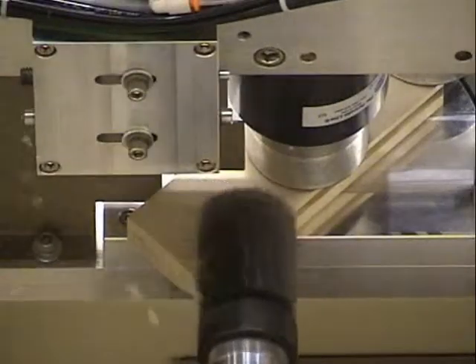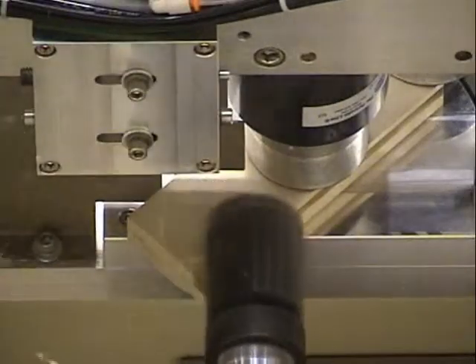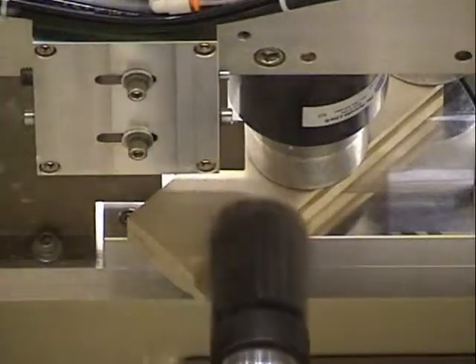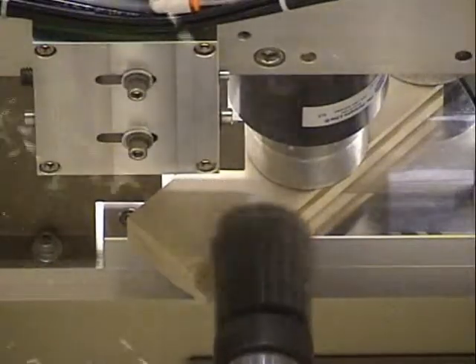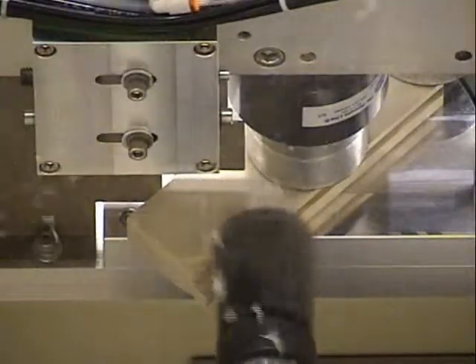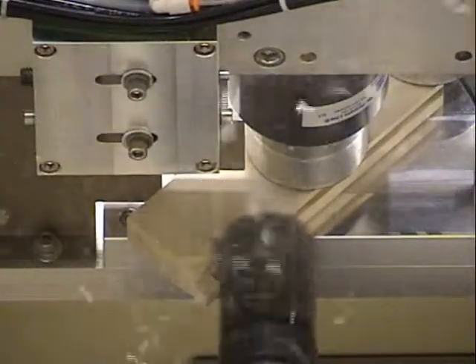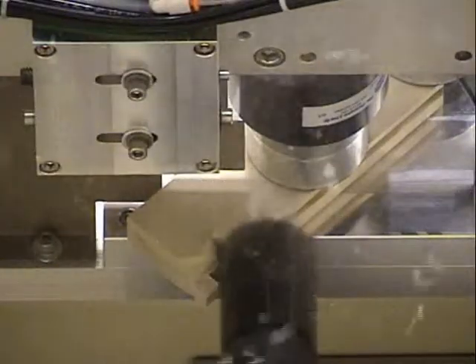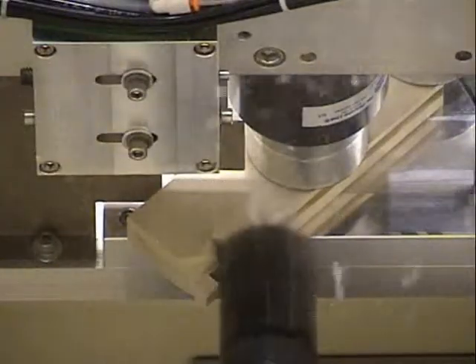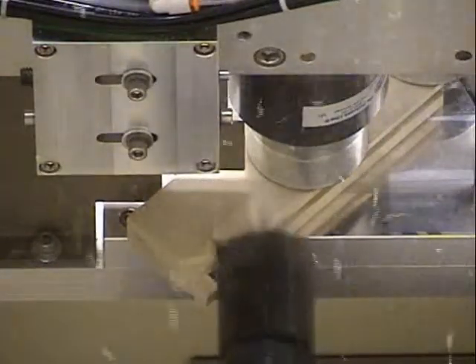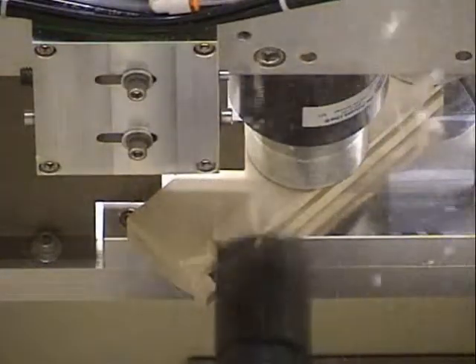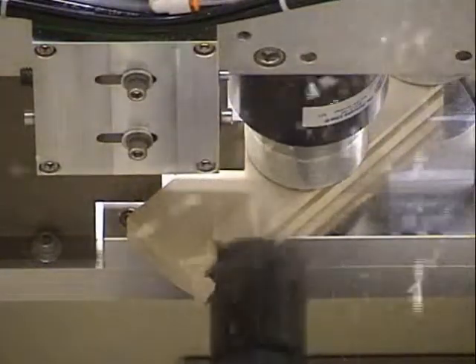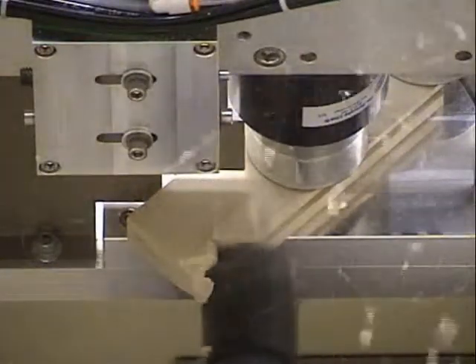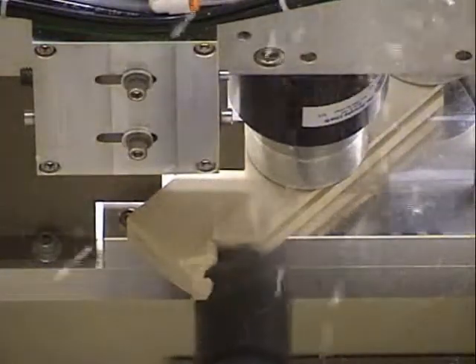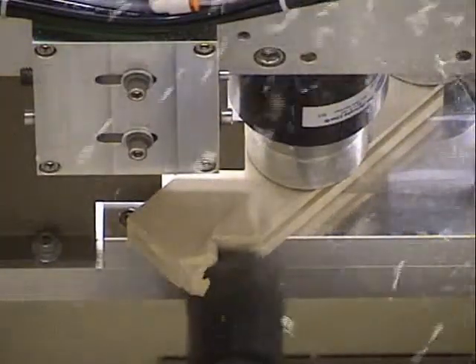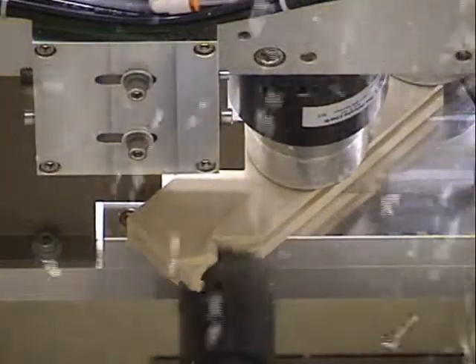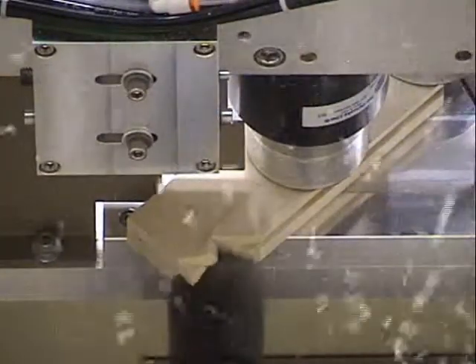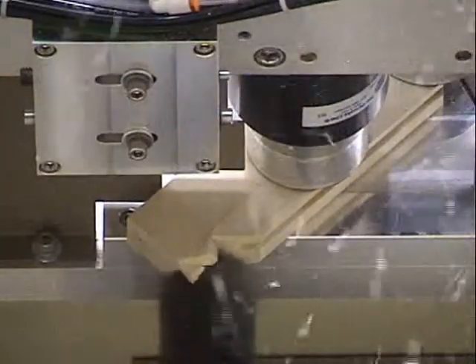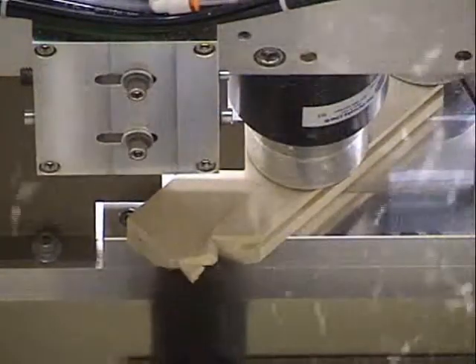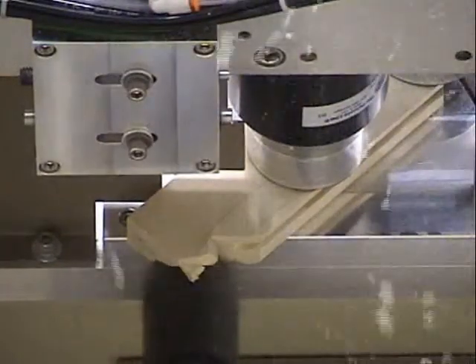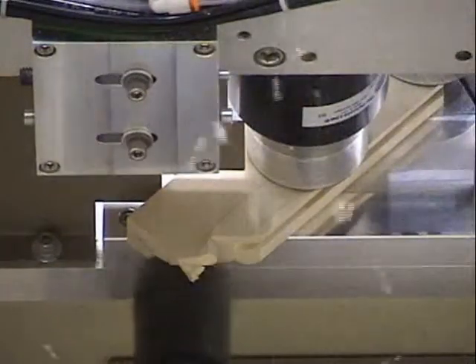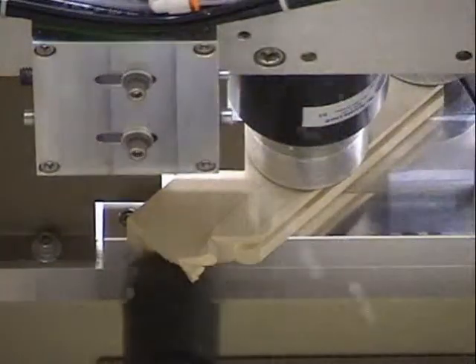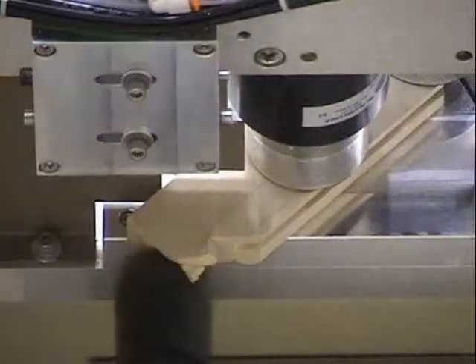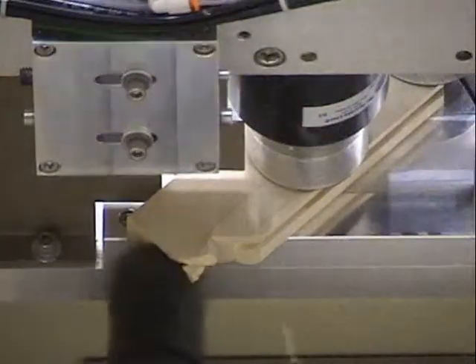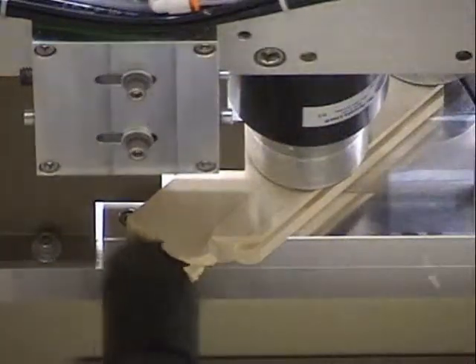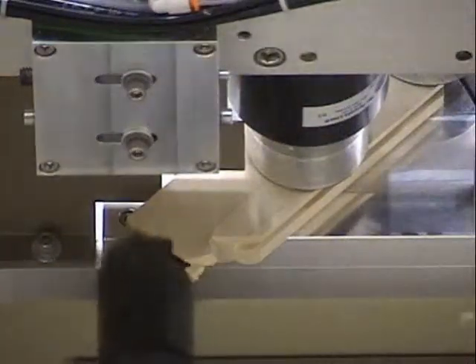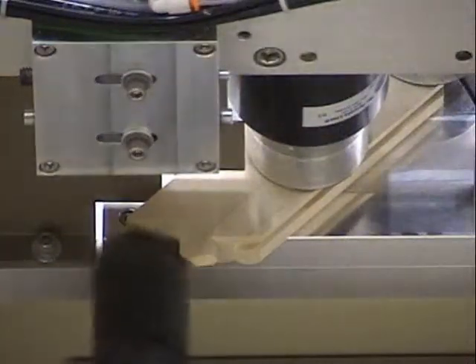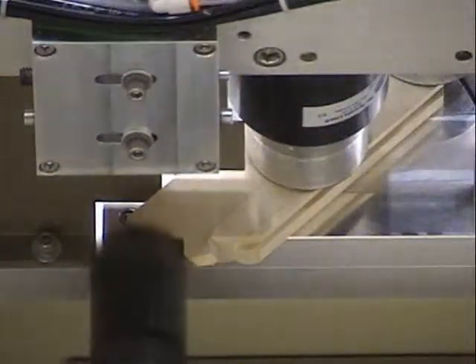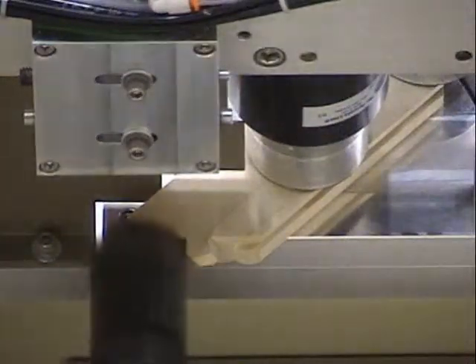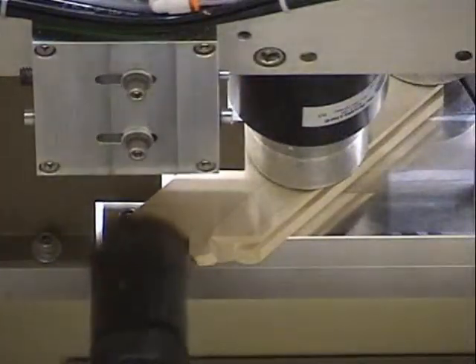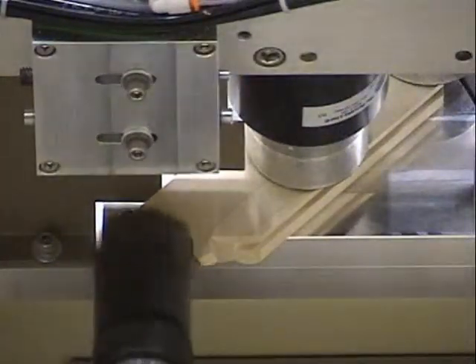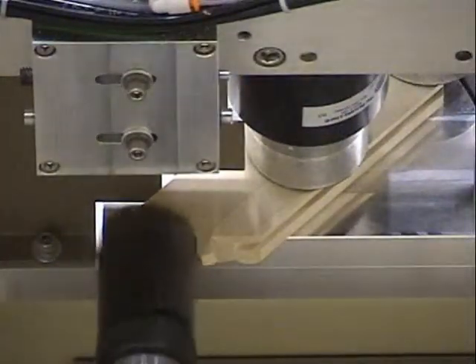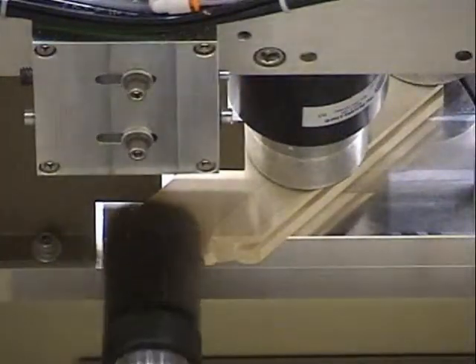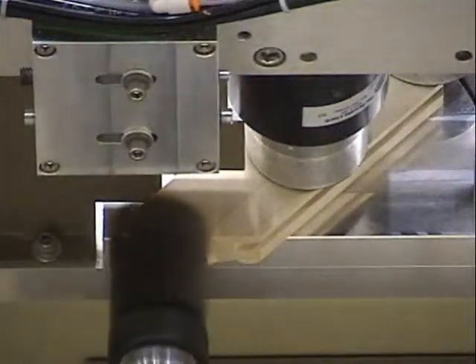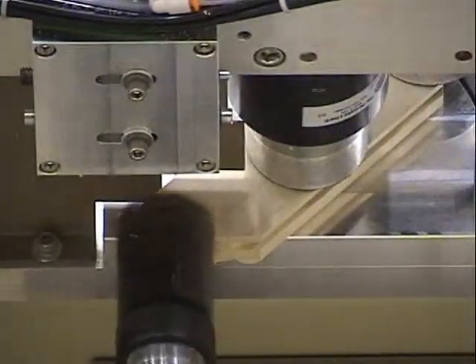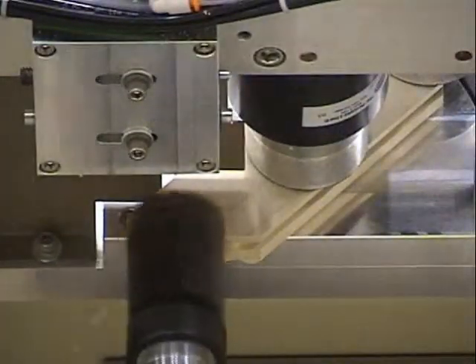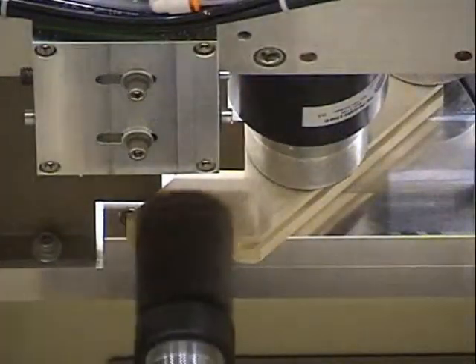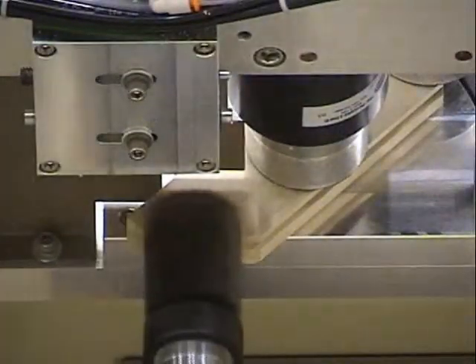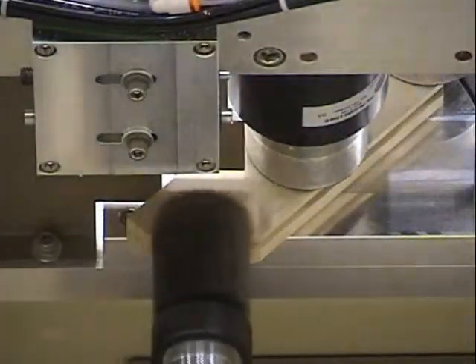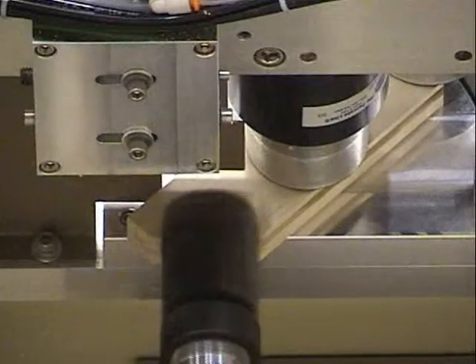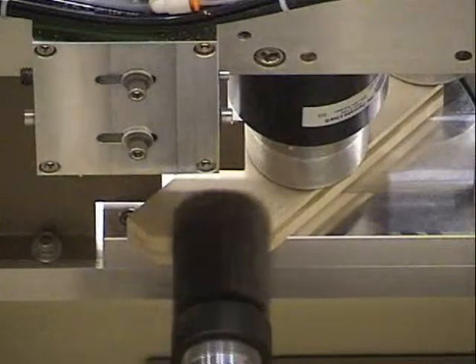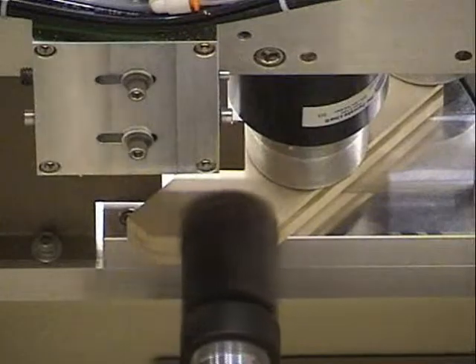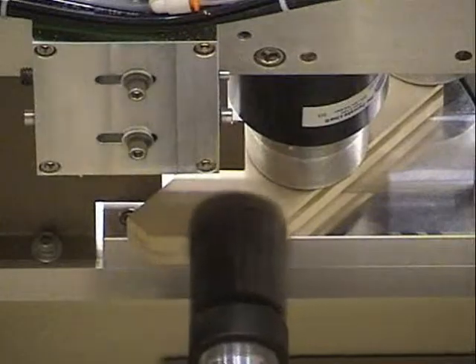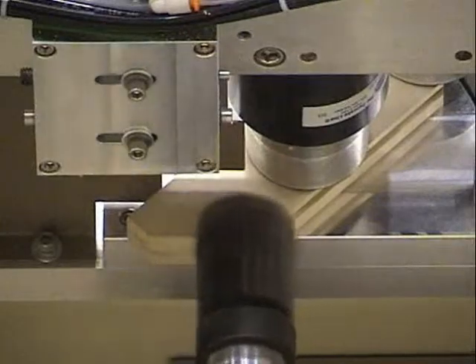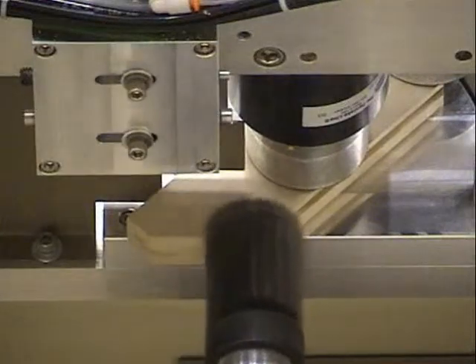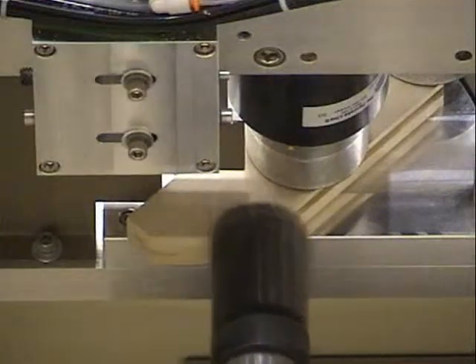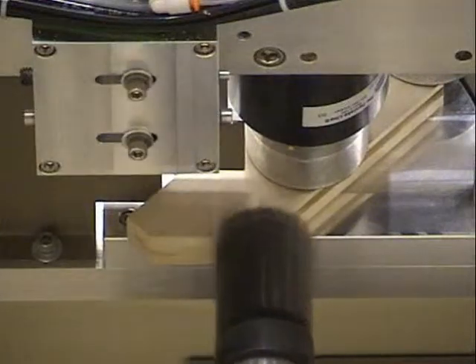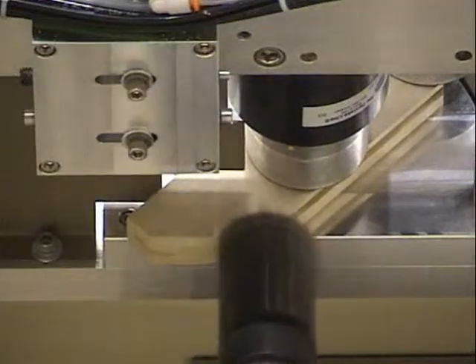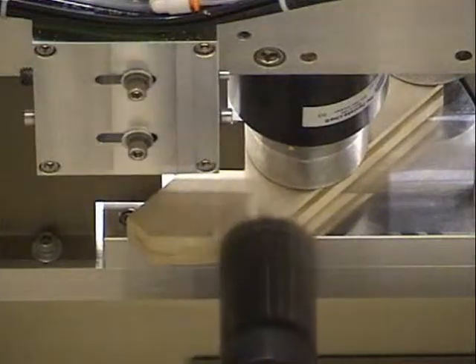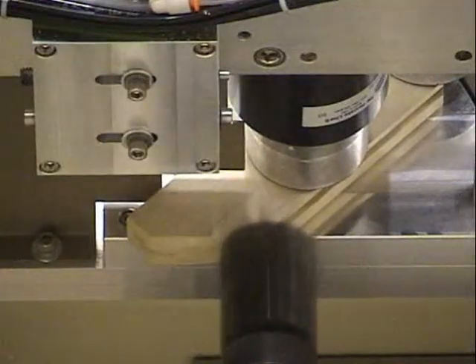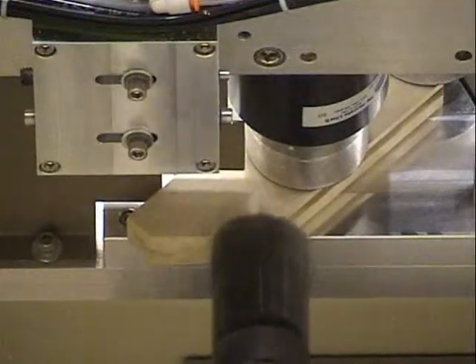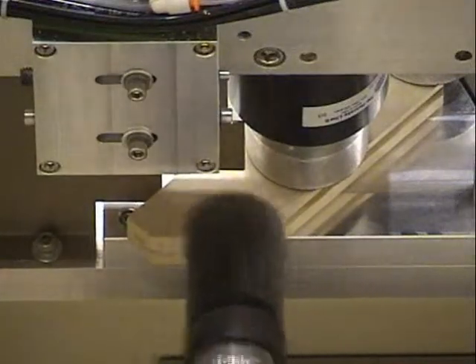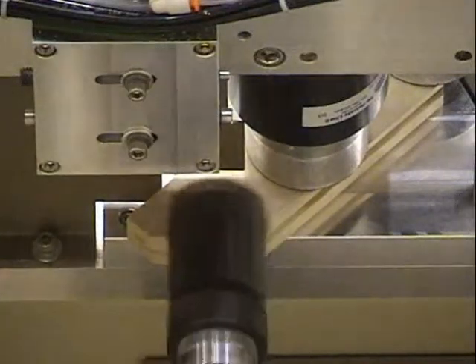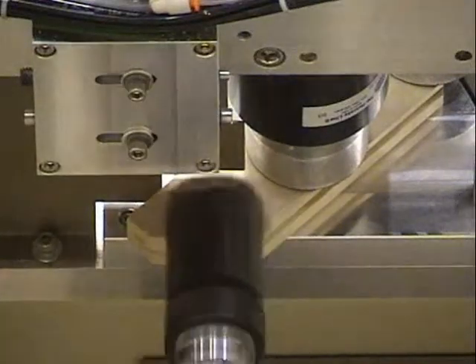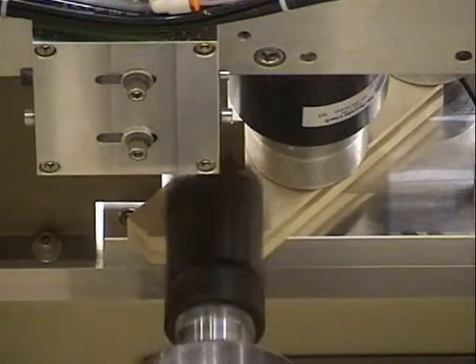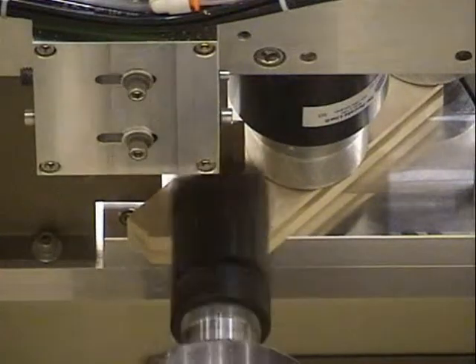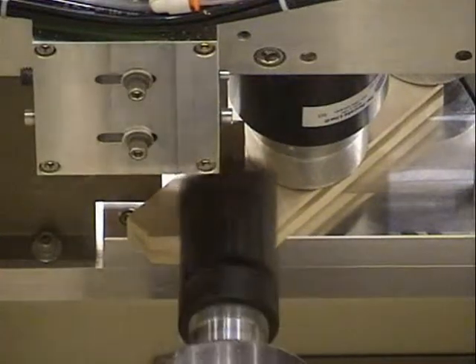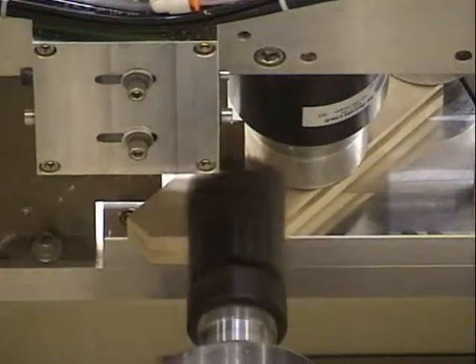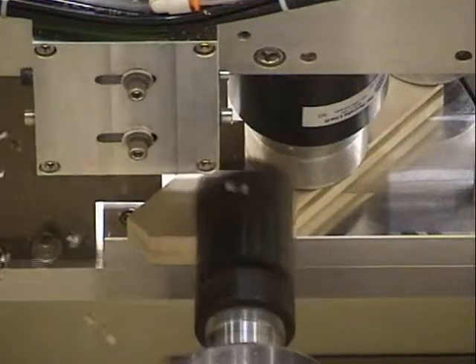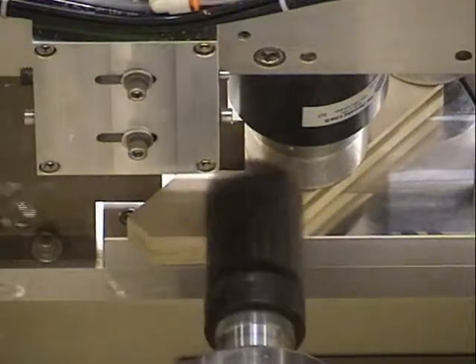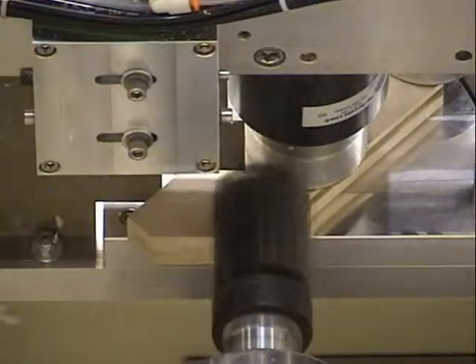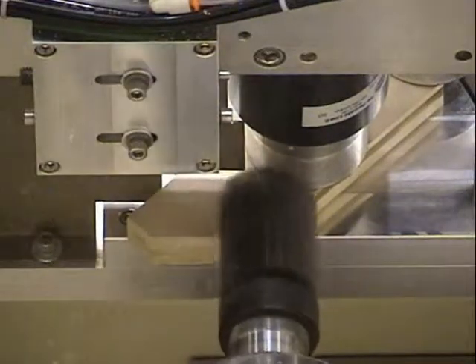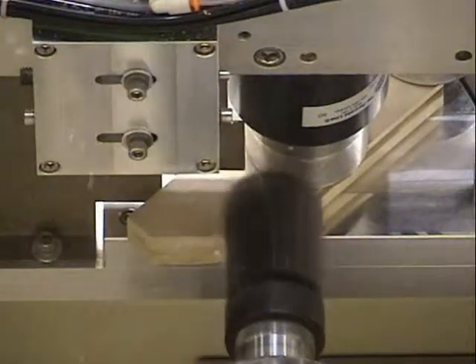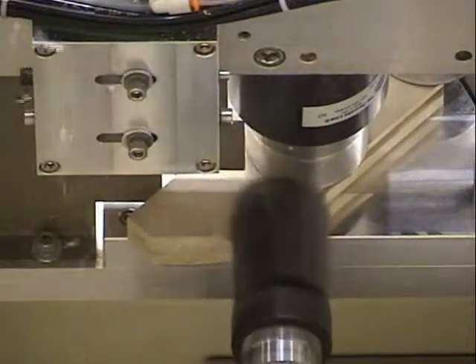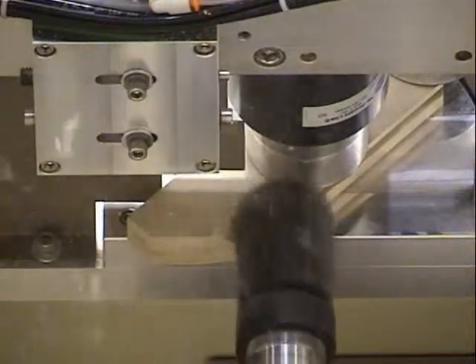This view shows the machine running at 25% of normal speed for better viewing of the cutting tools and the tool pass.